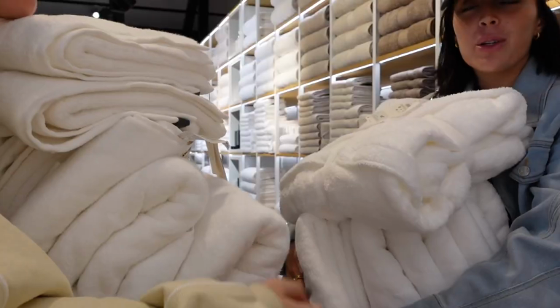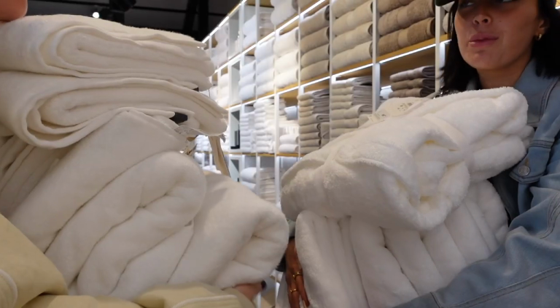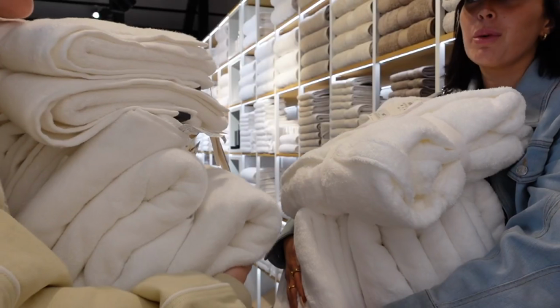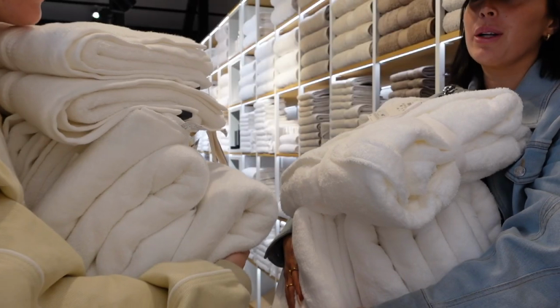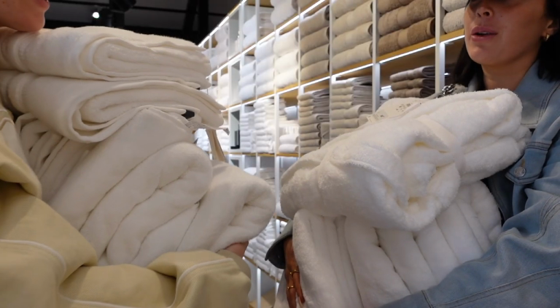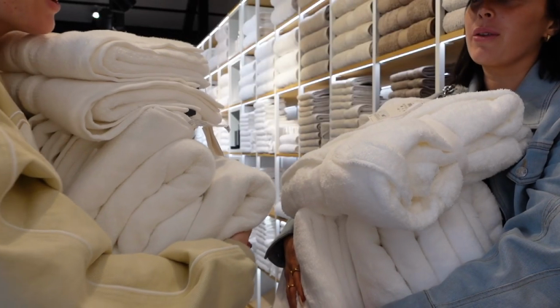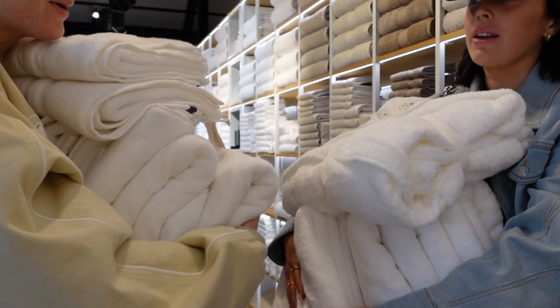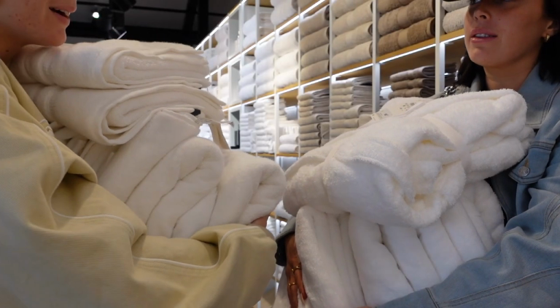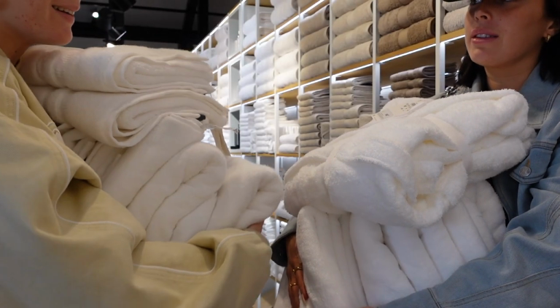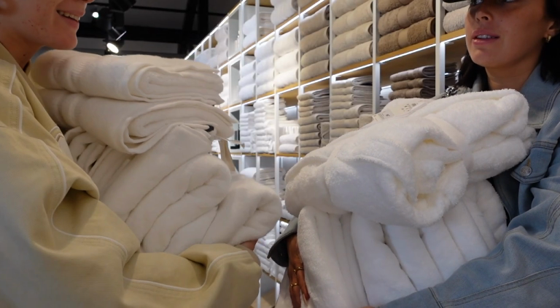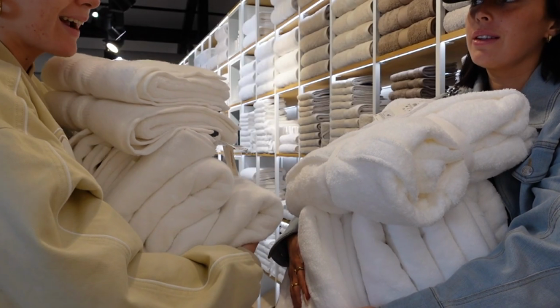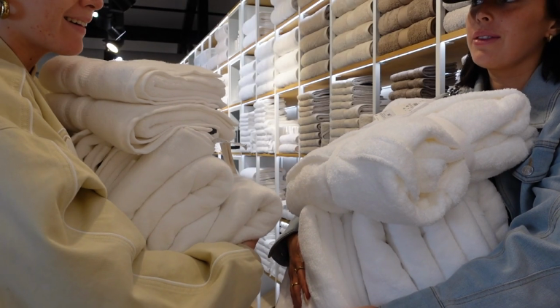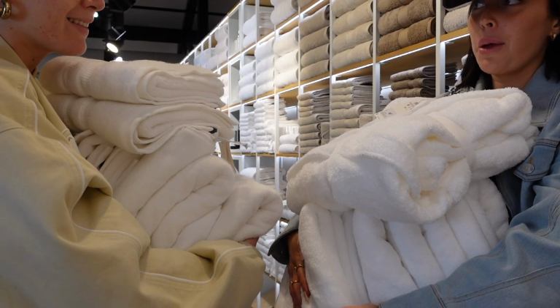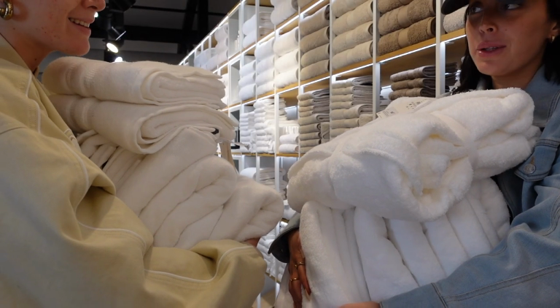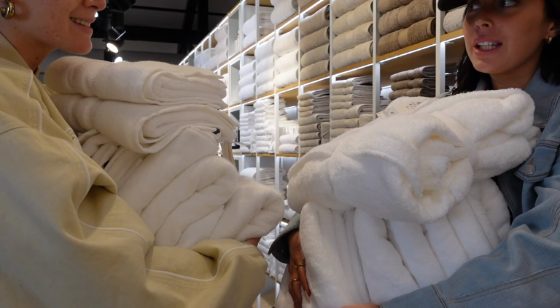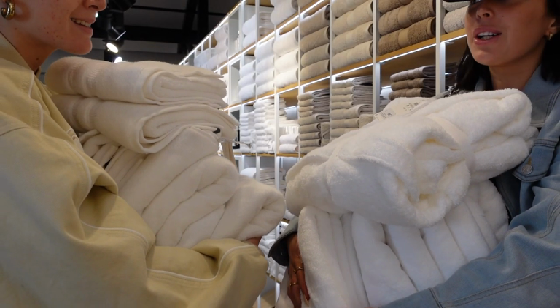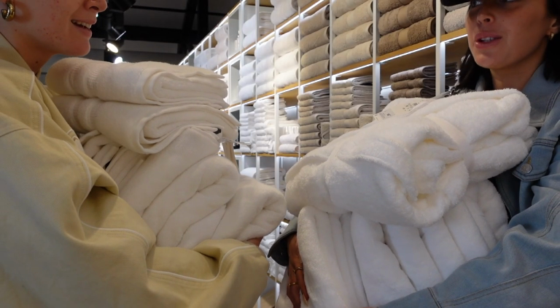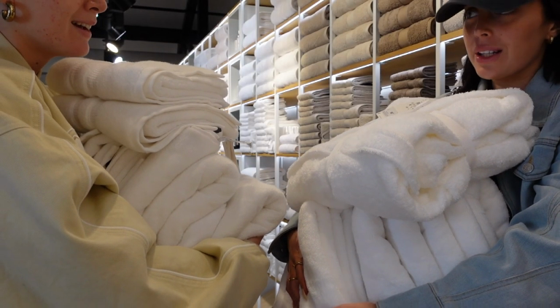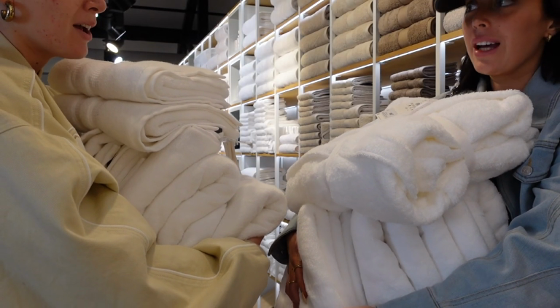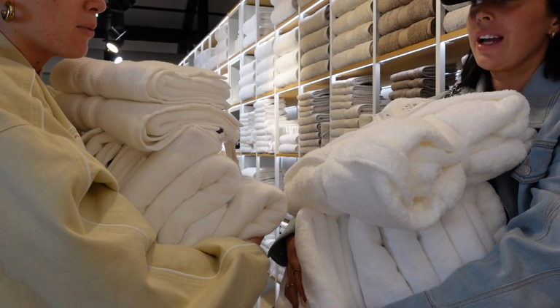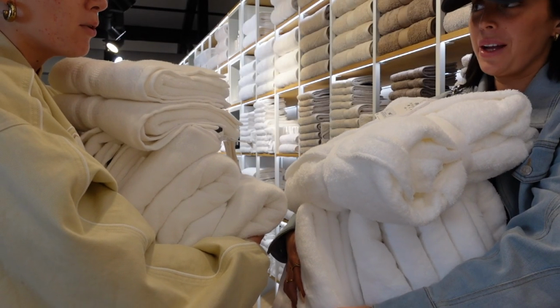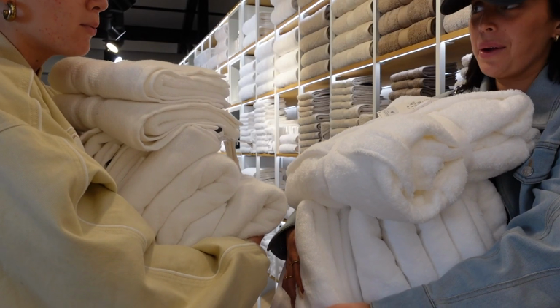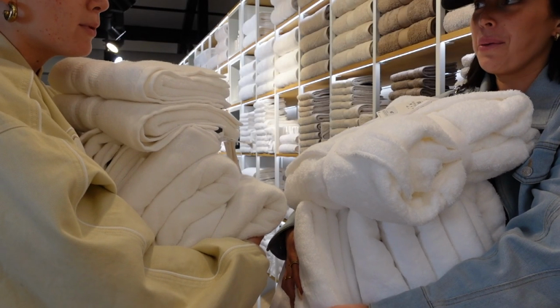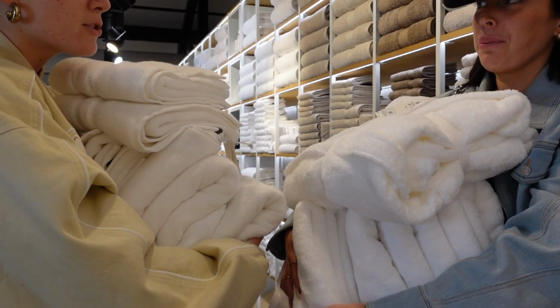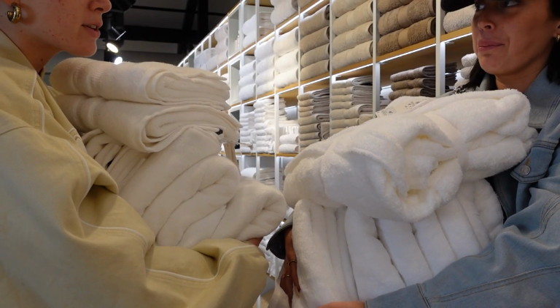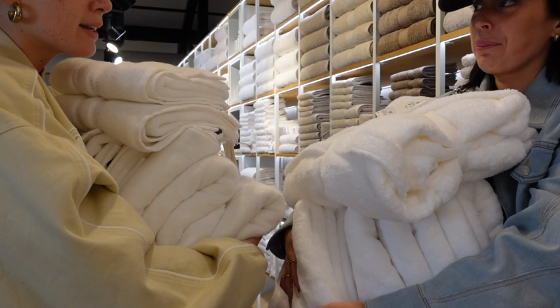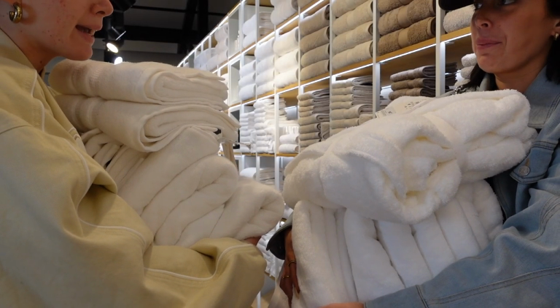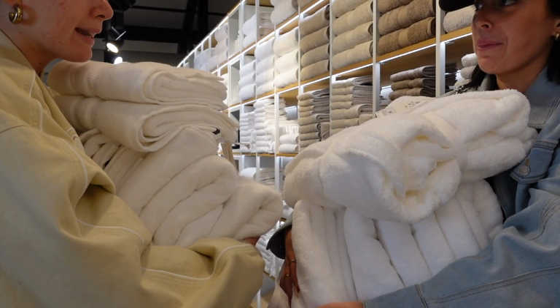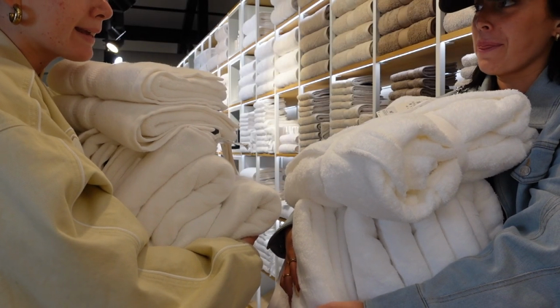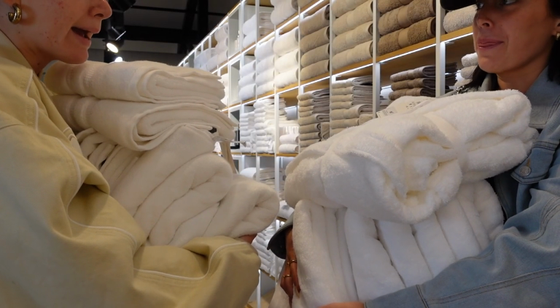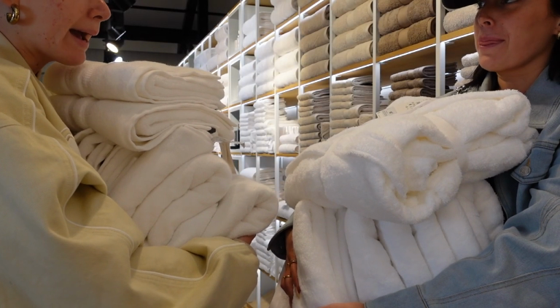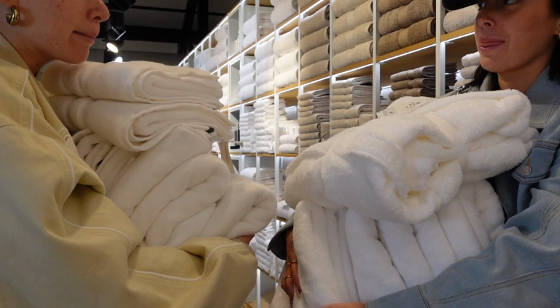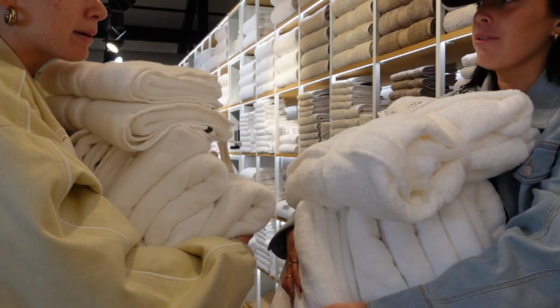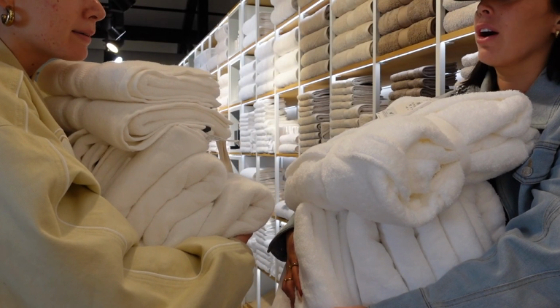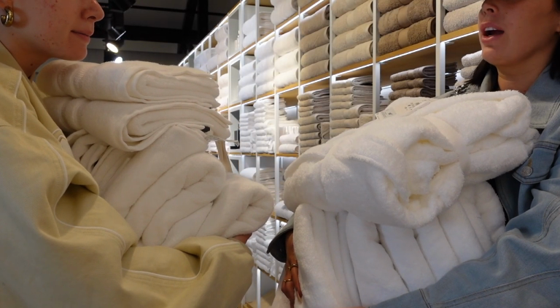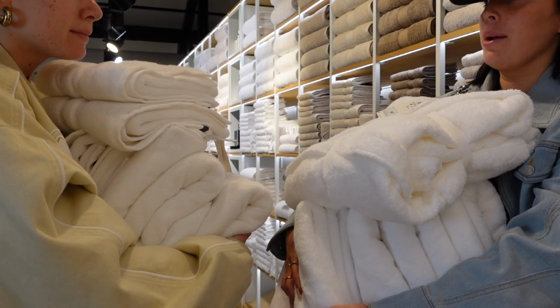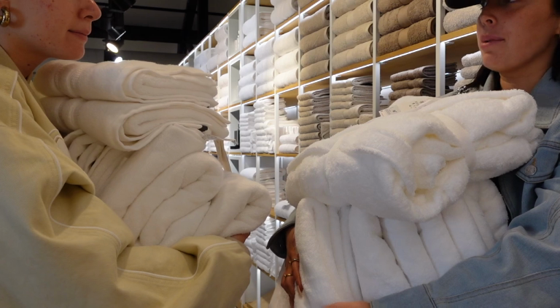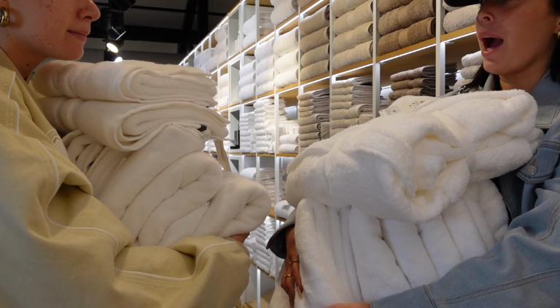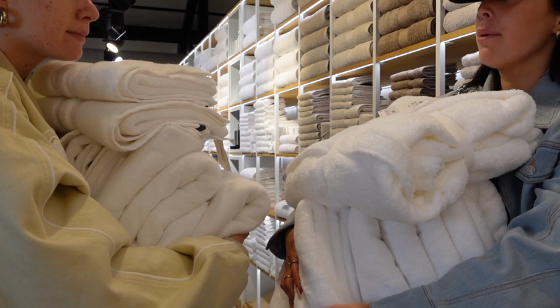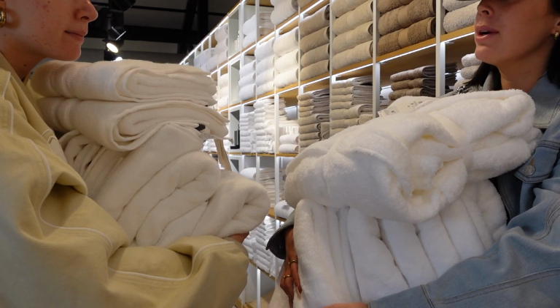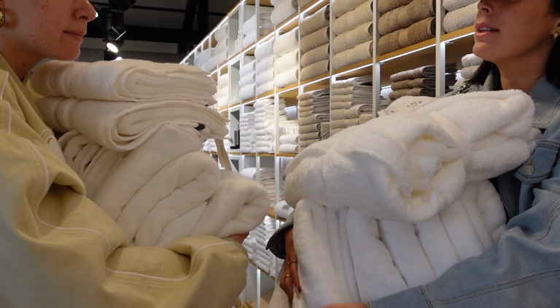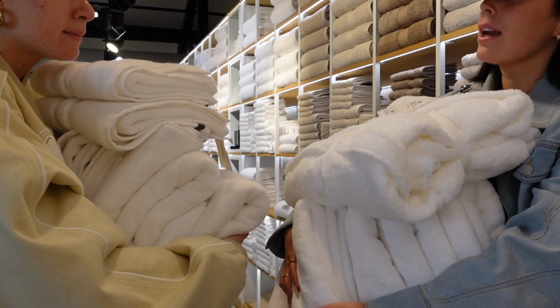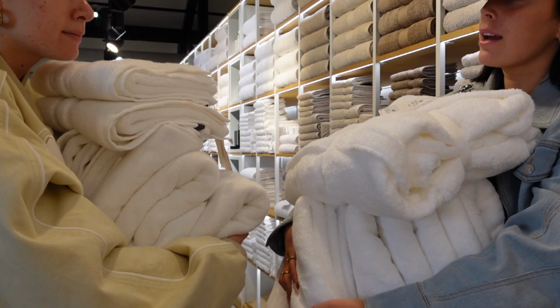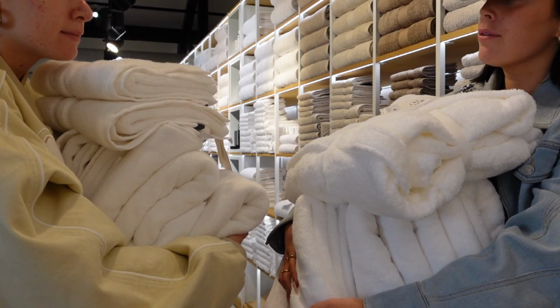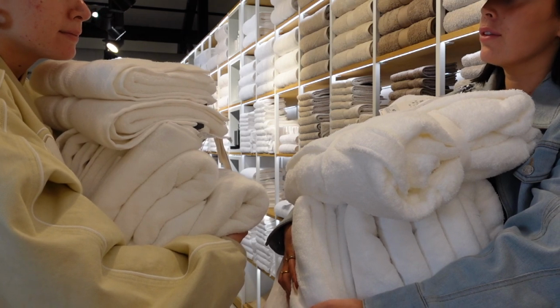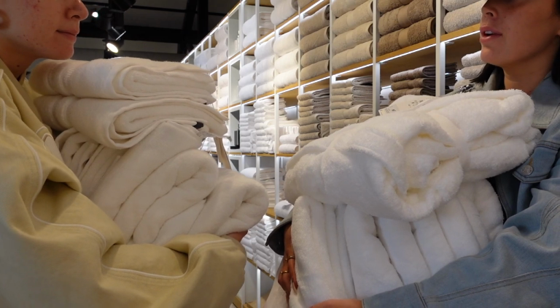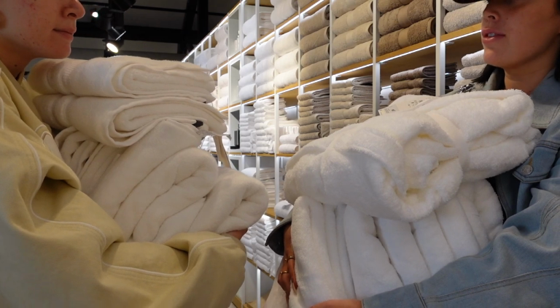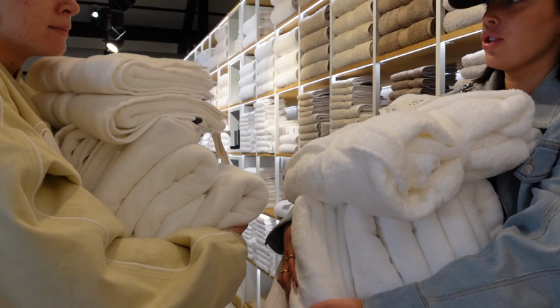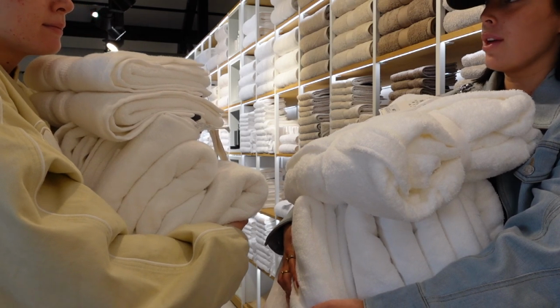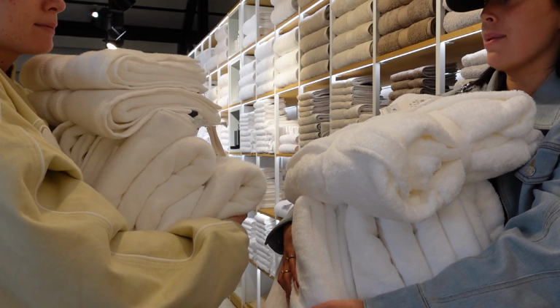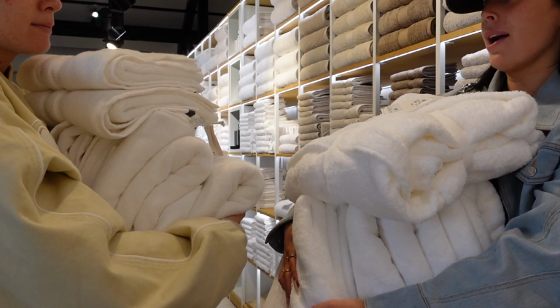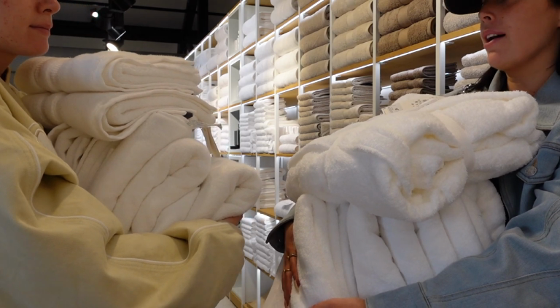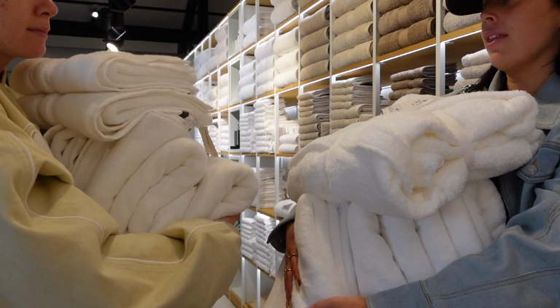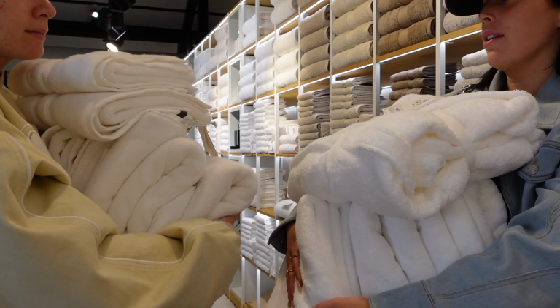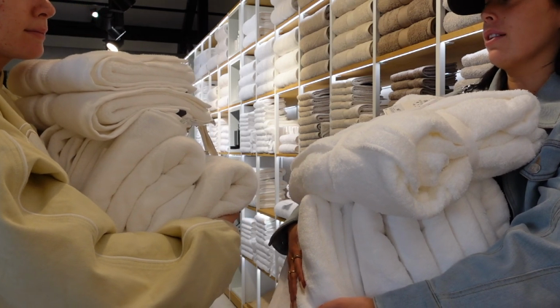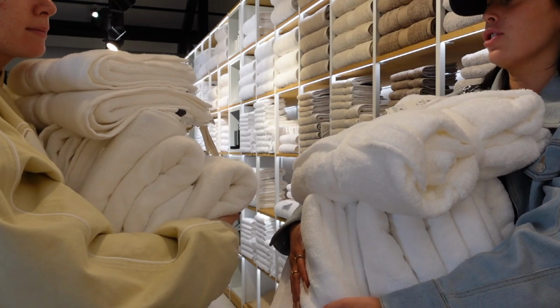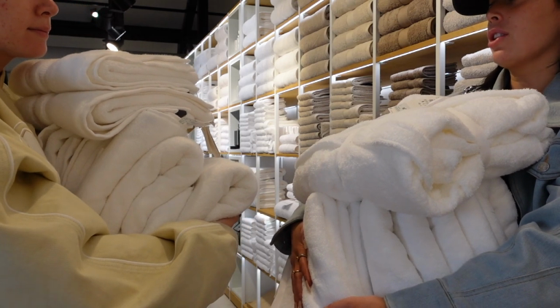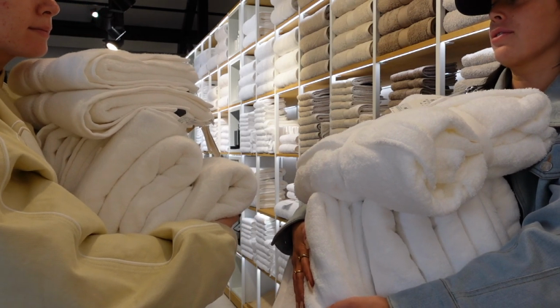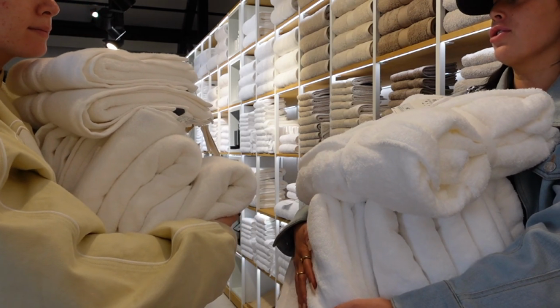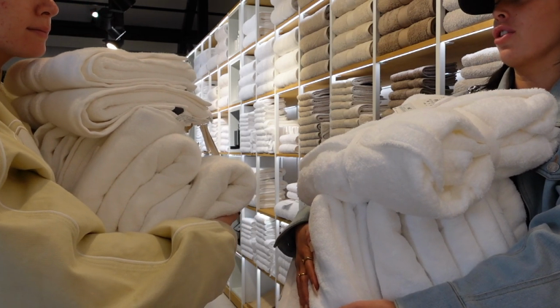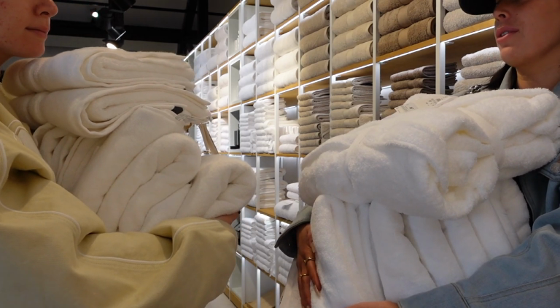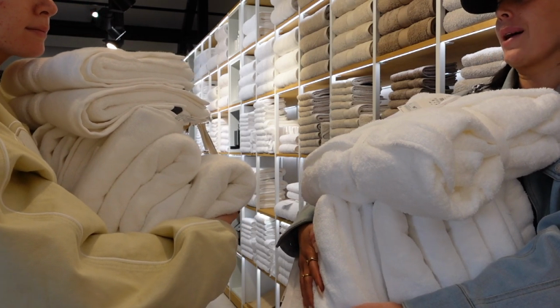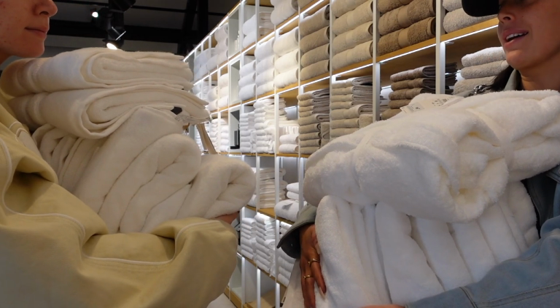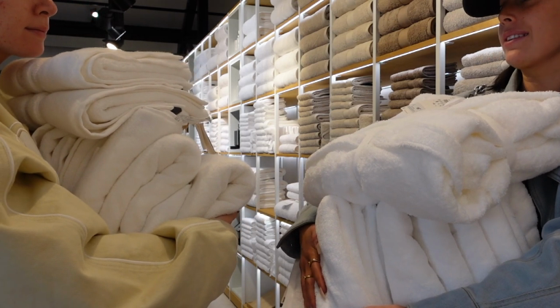I don't know how we're going to carry this. No, seriously. We're just going to get in a cab. But how are we going to take it? They should have strong bags.